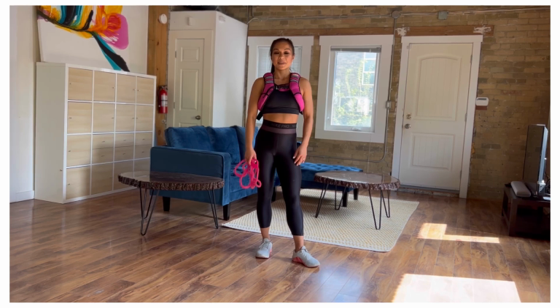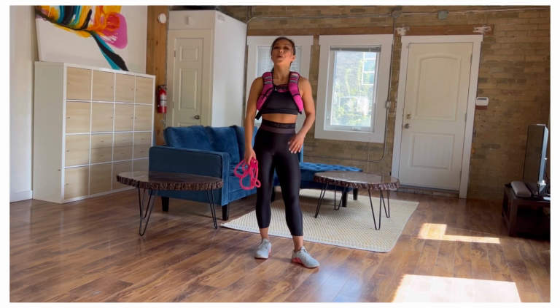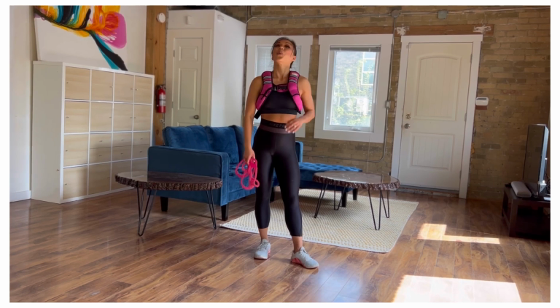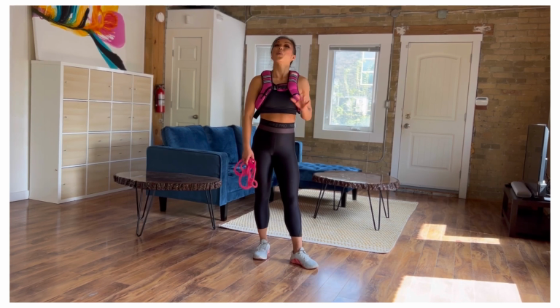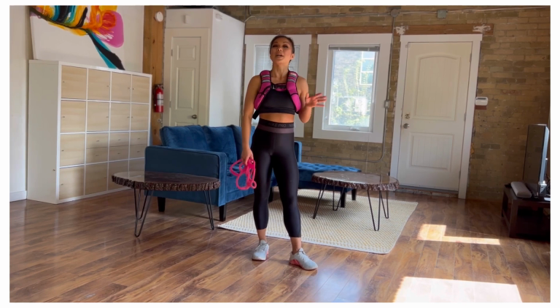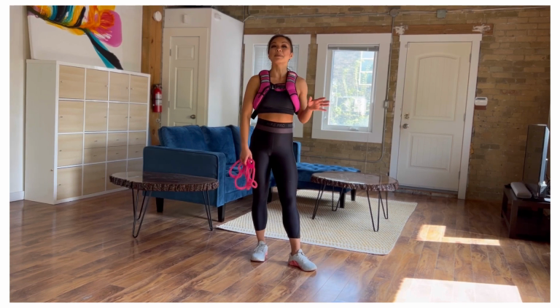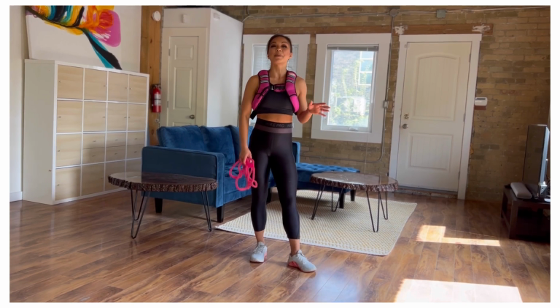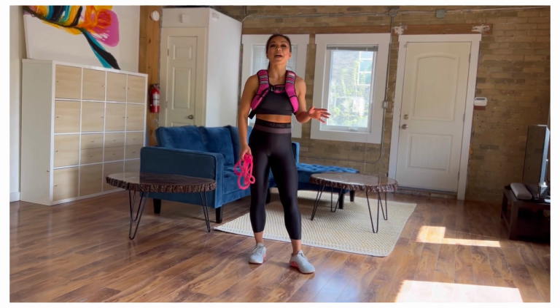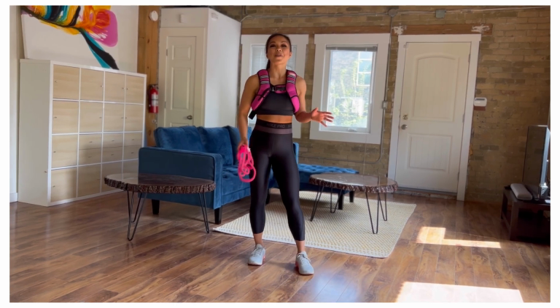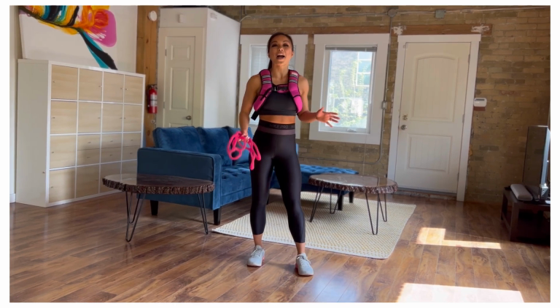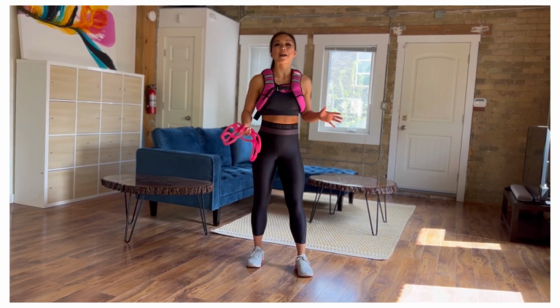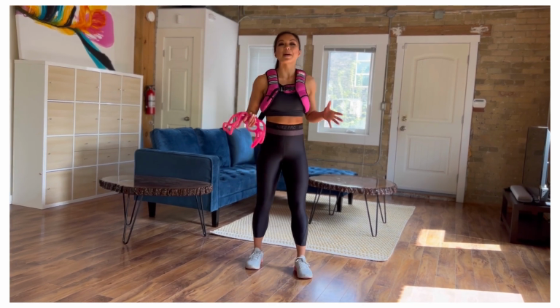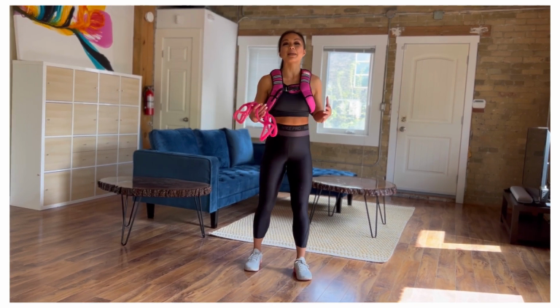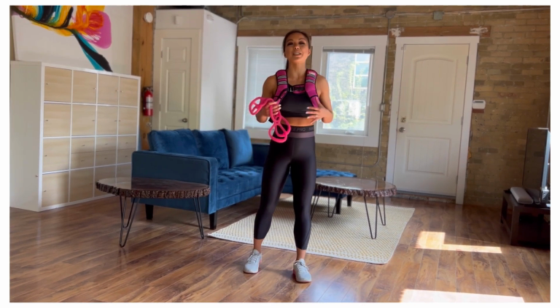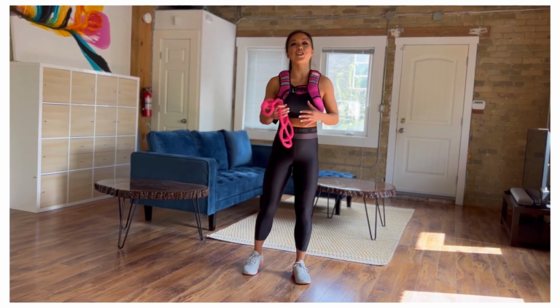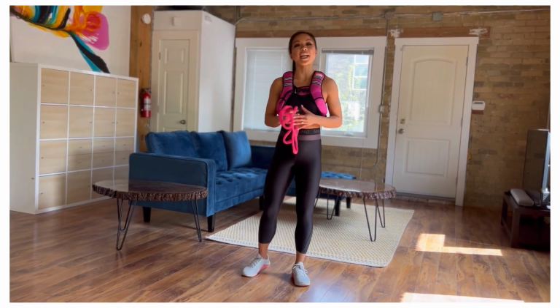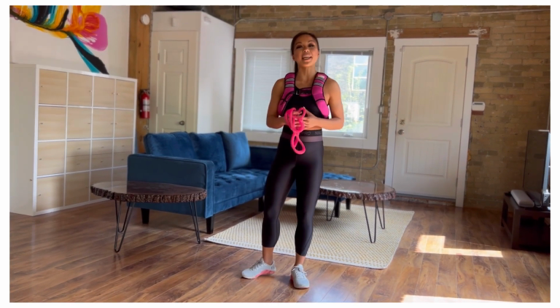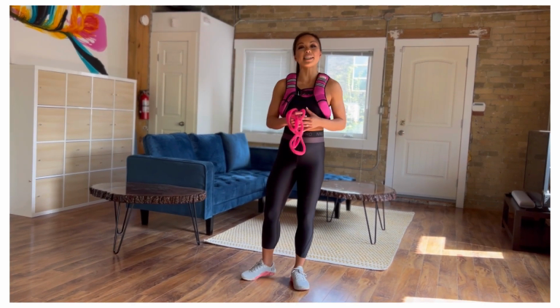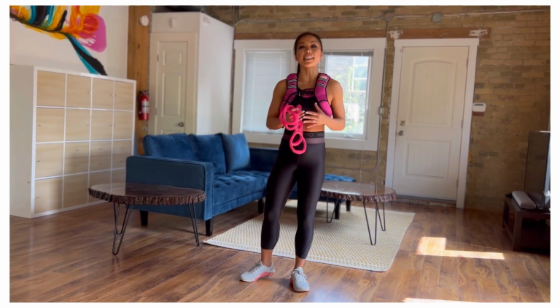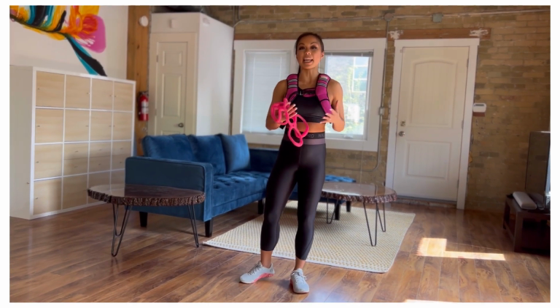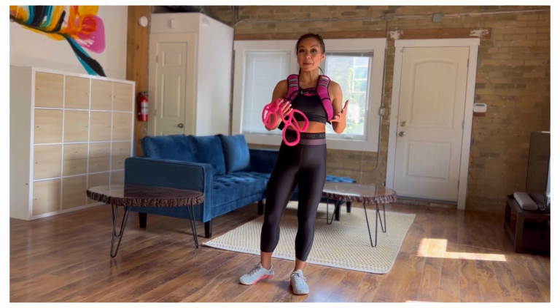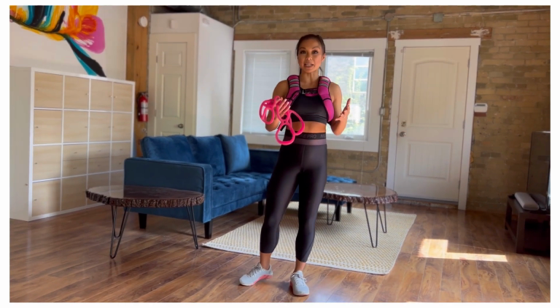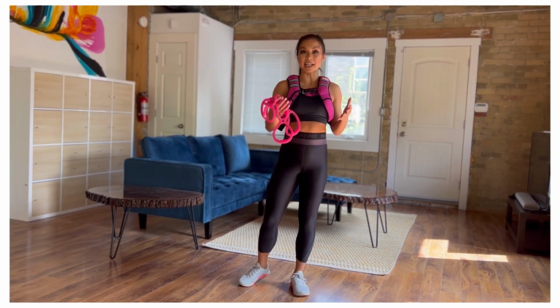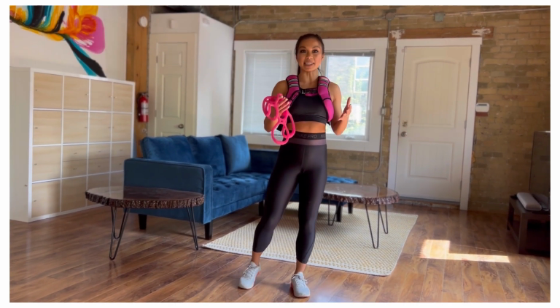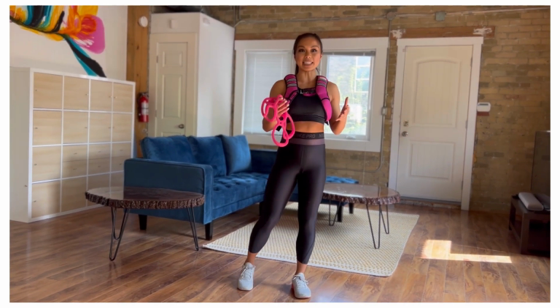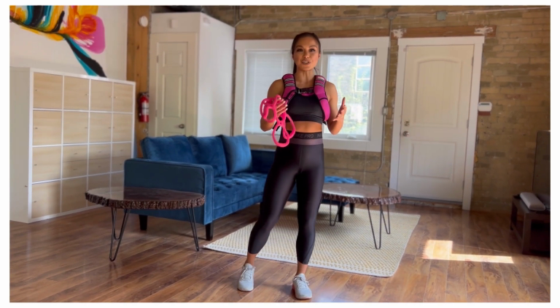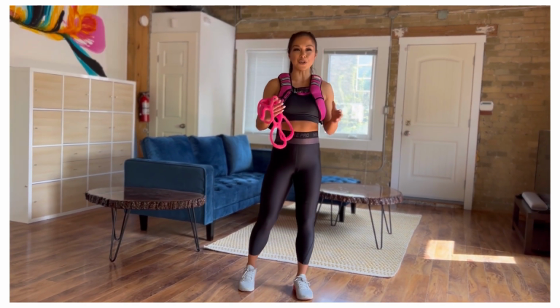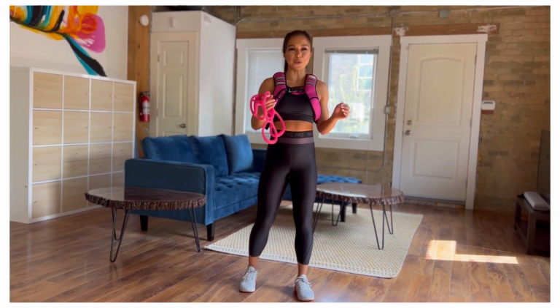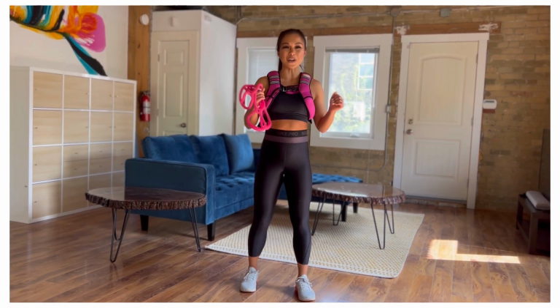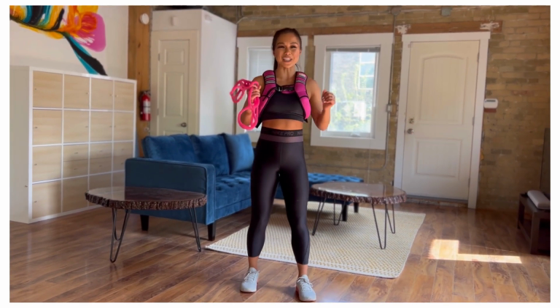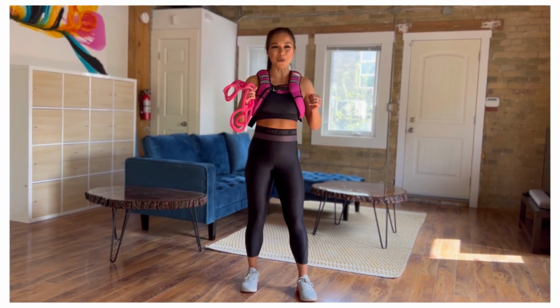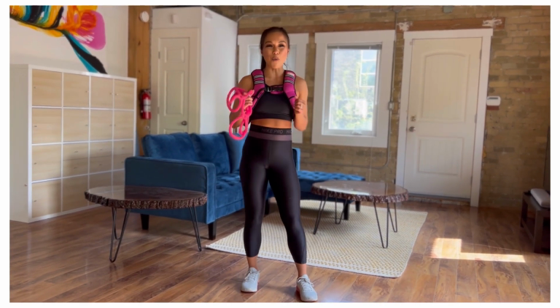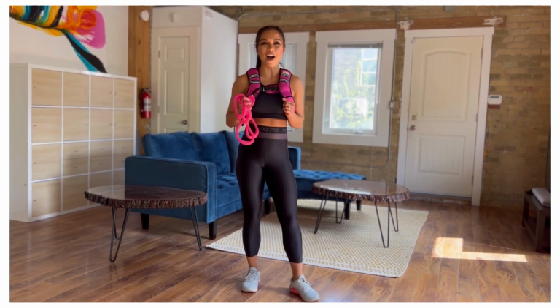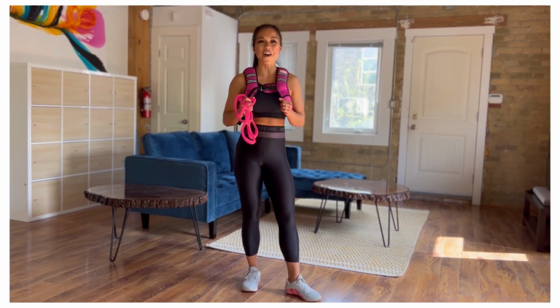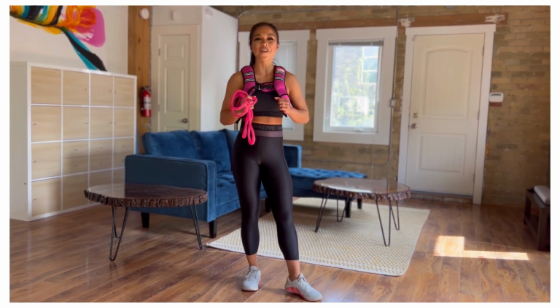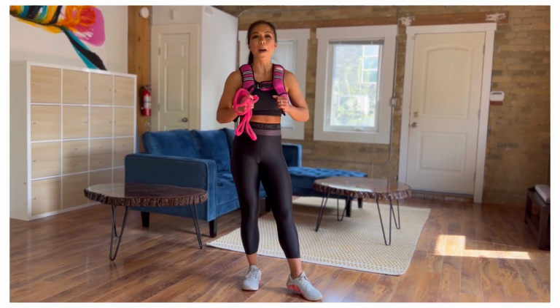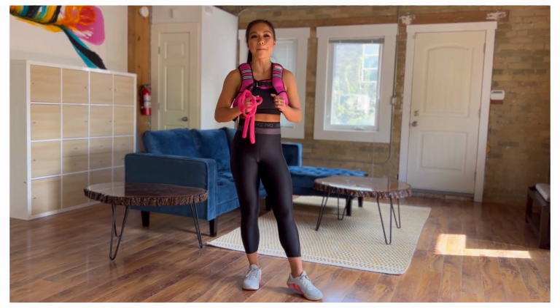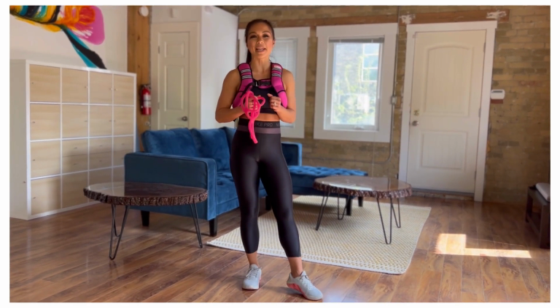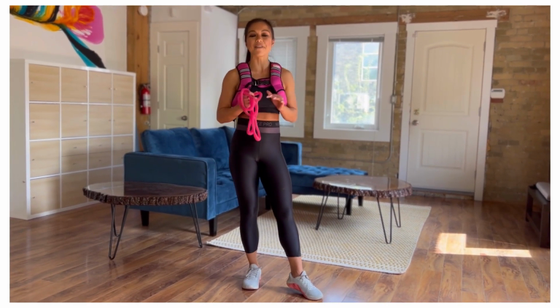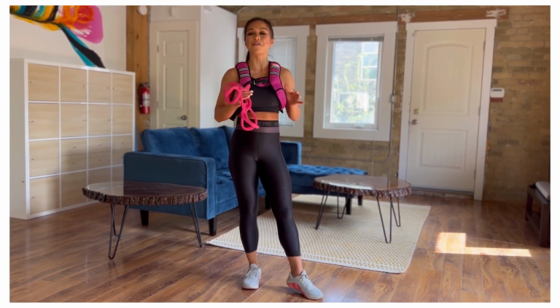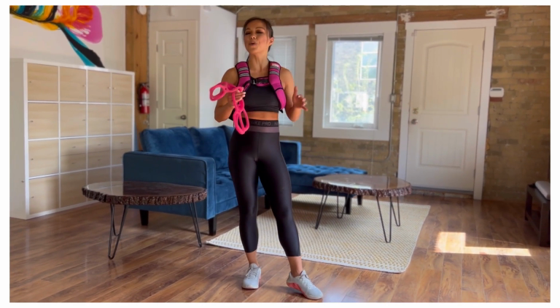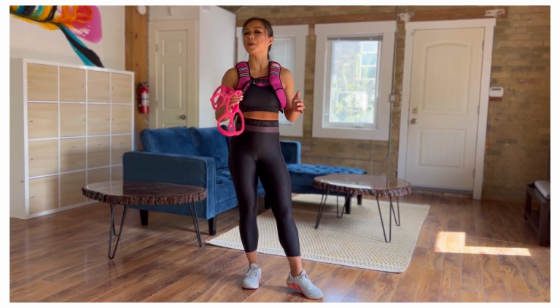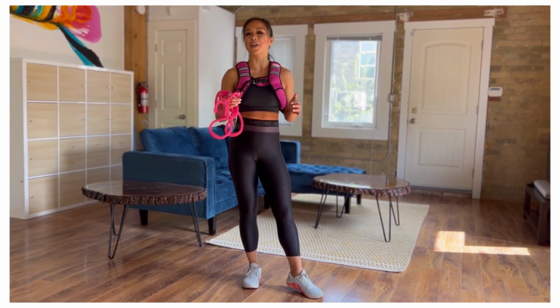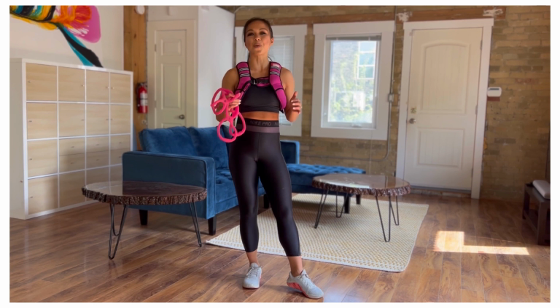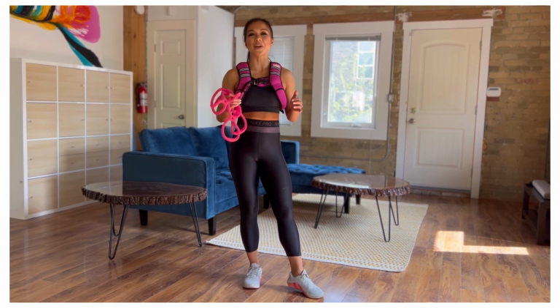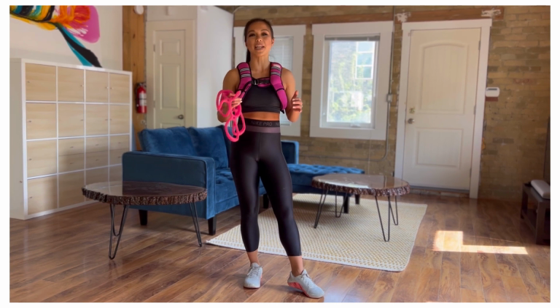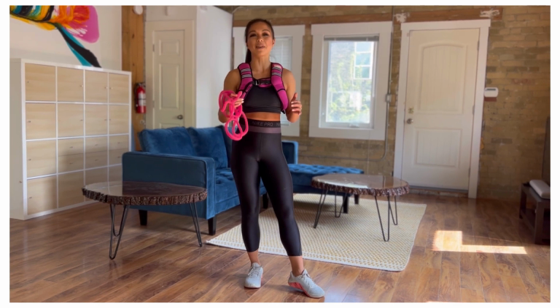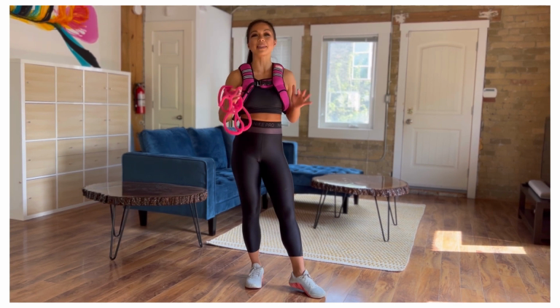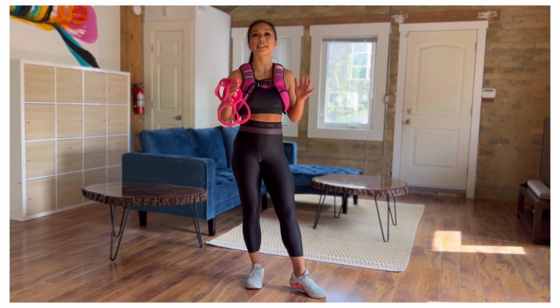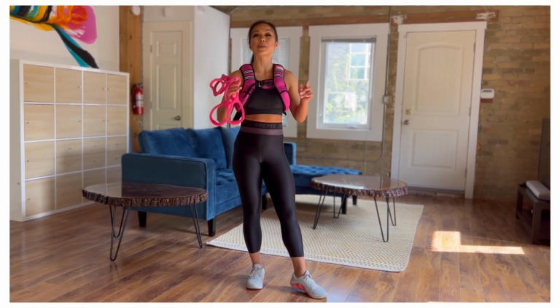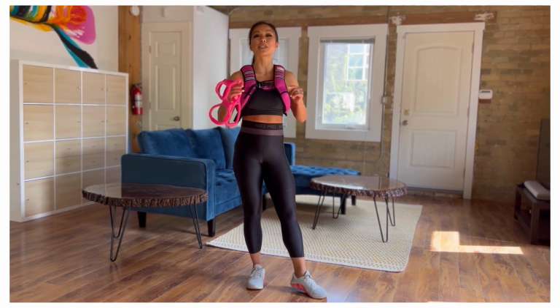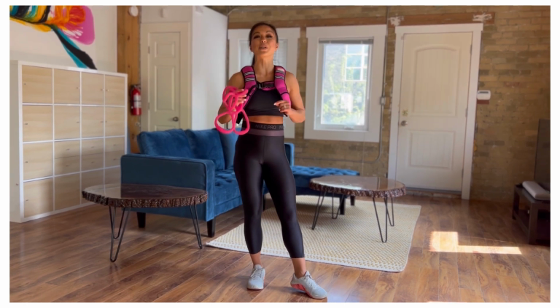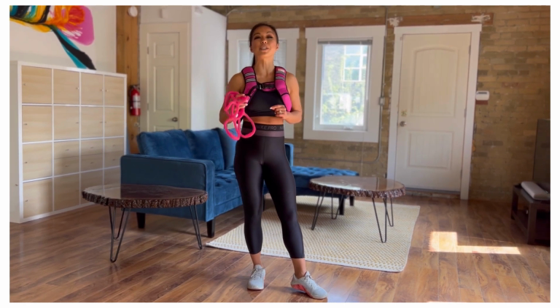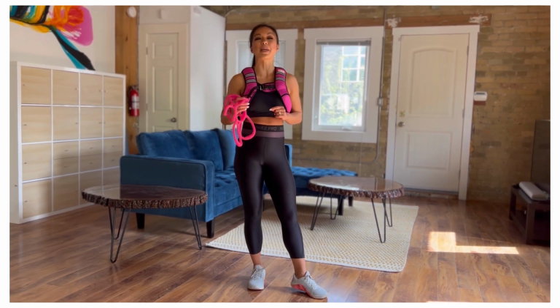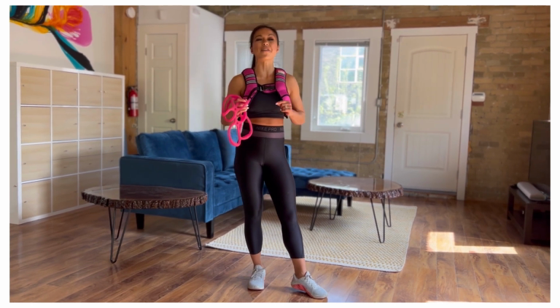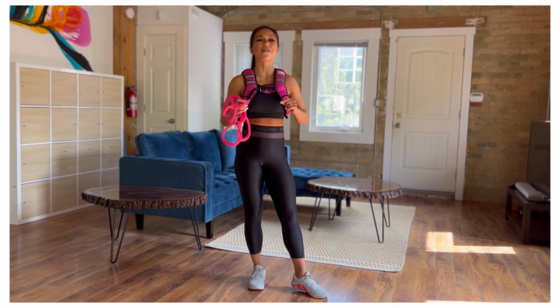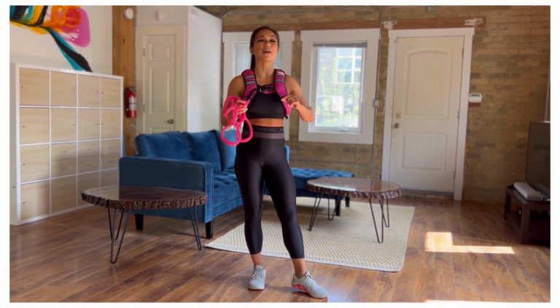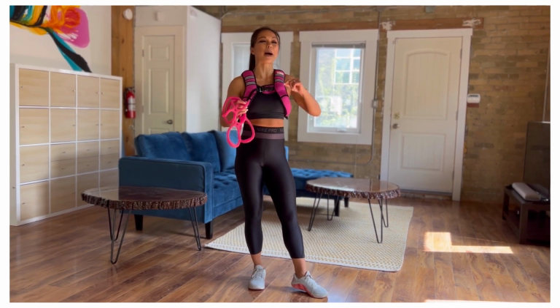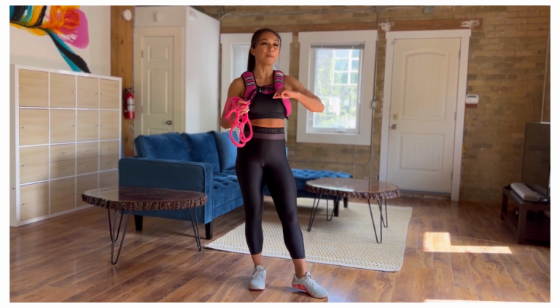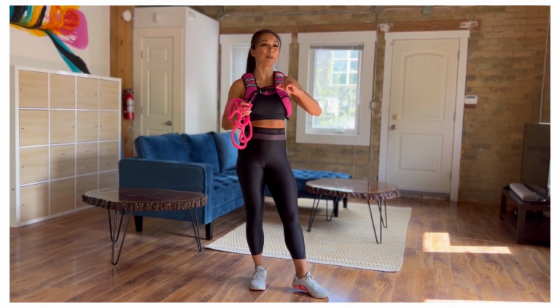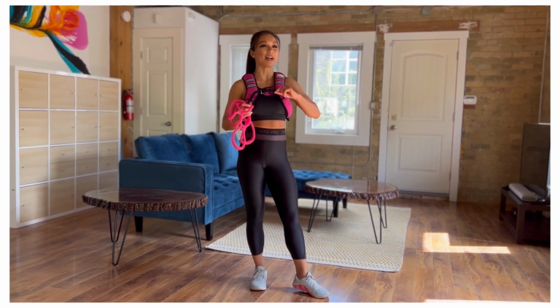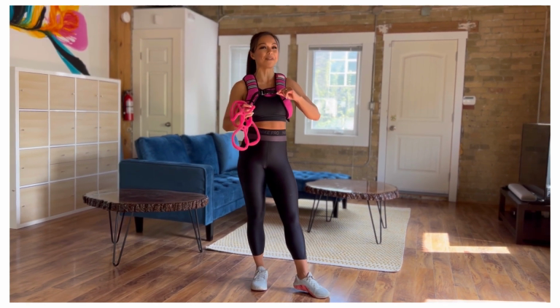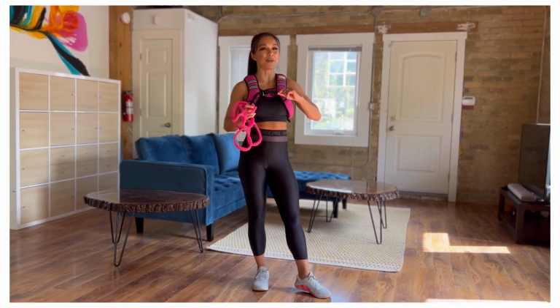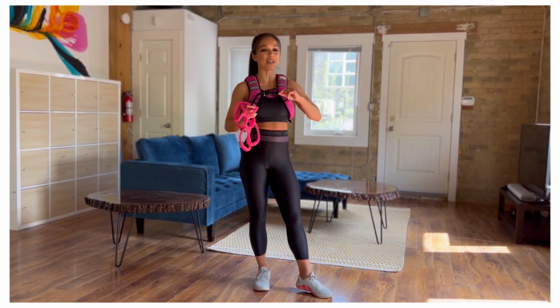Welcome to Body Rock. My name is Jenny and today I'm going to lead you through a 12 minute full body workout. This is going to be an upper body focus.